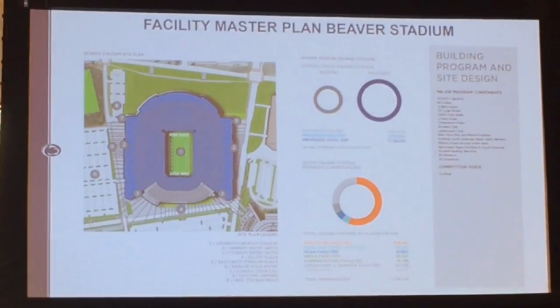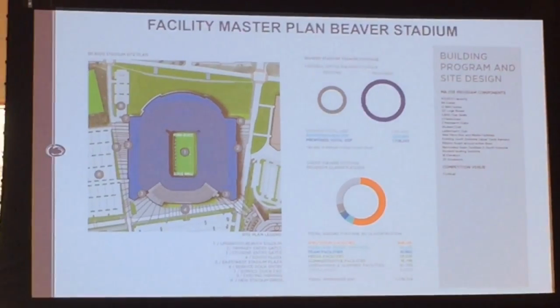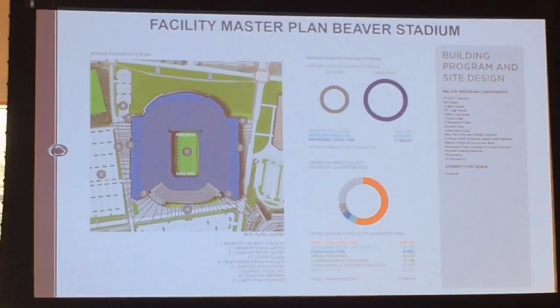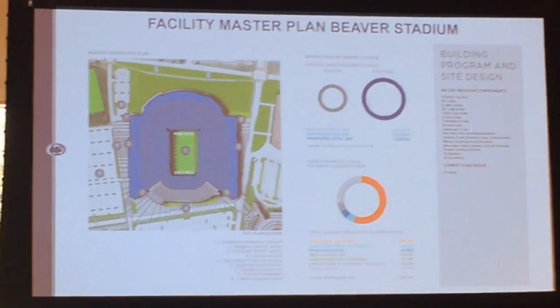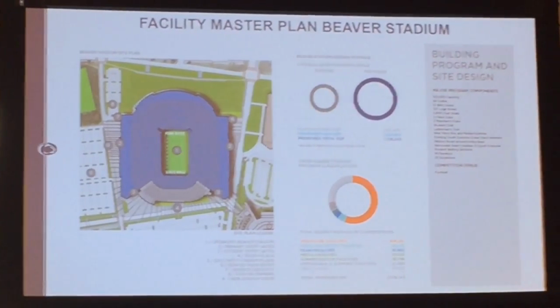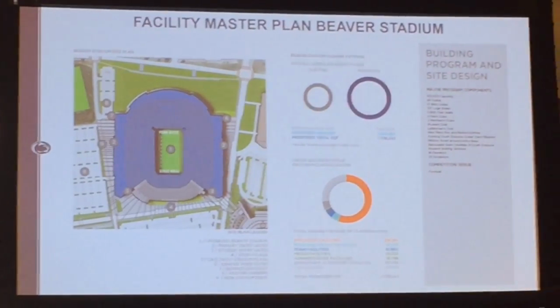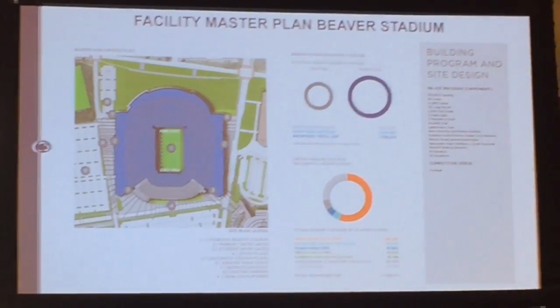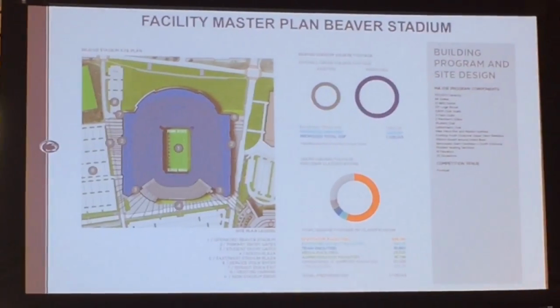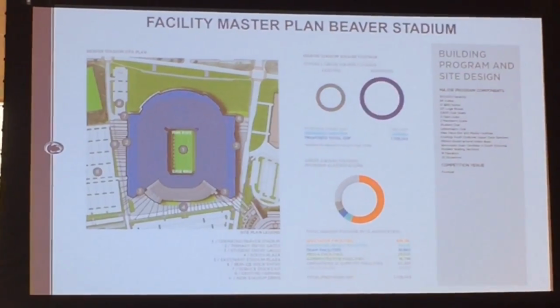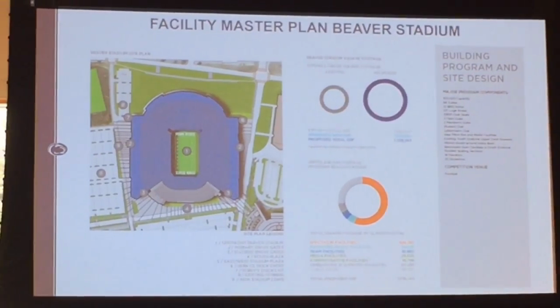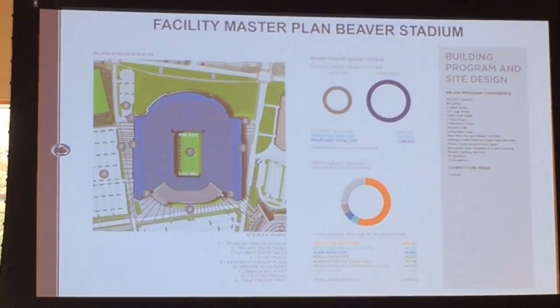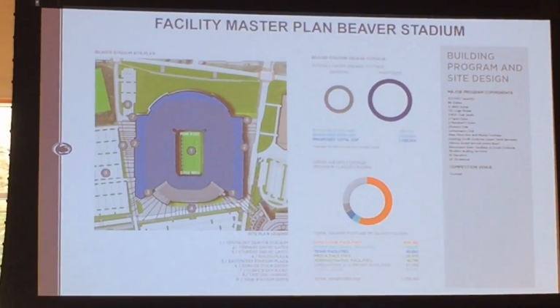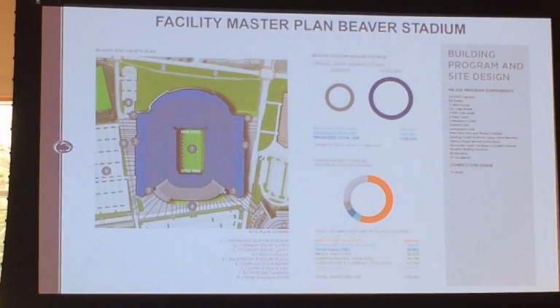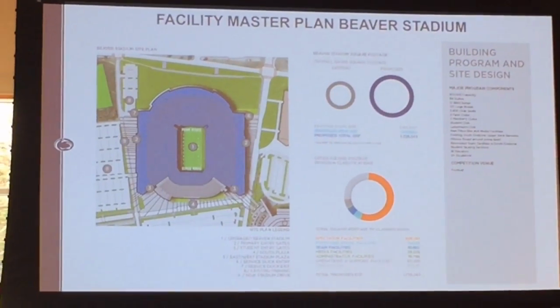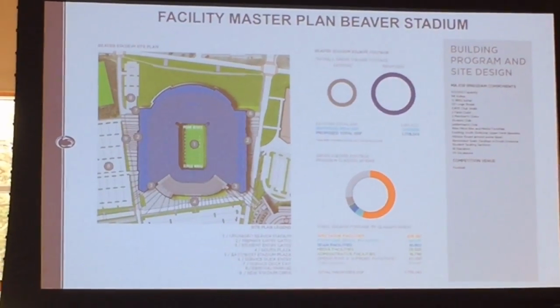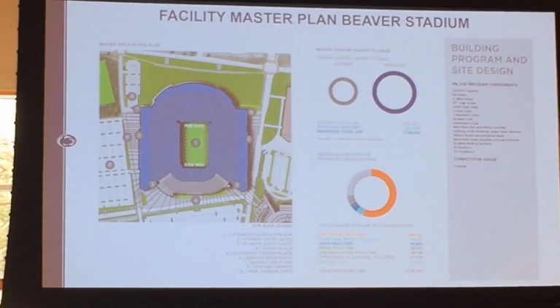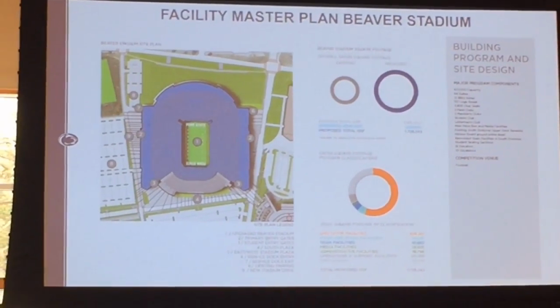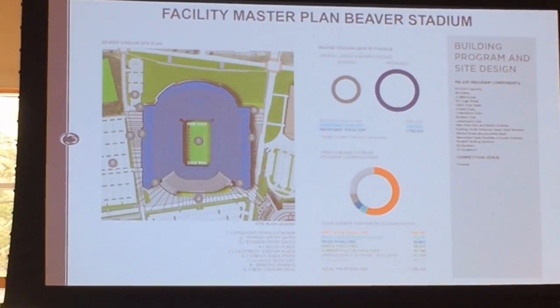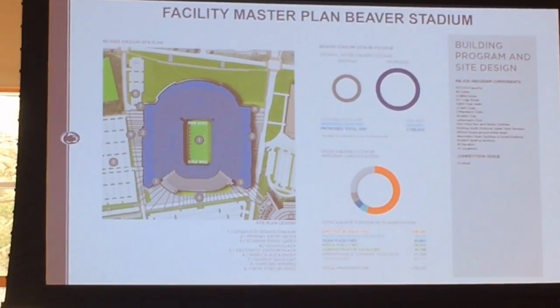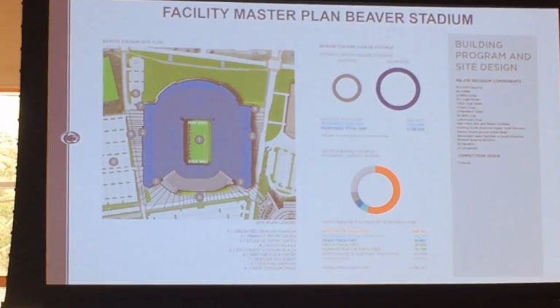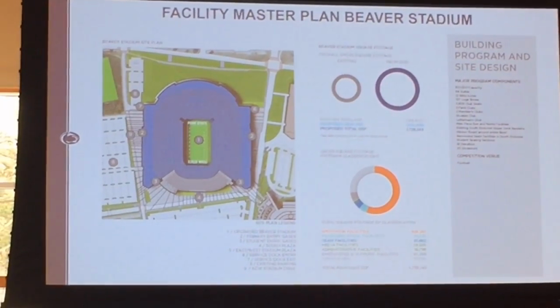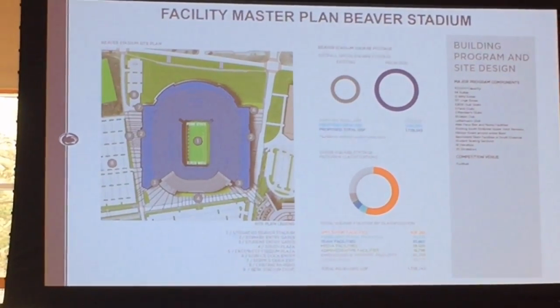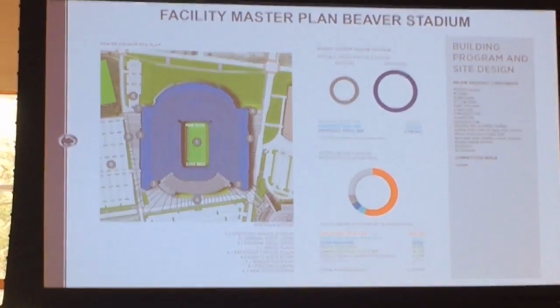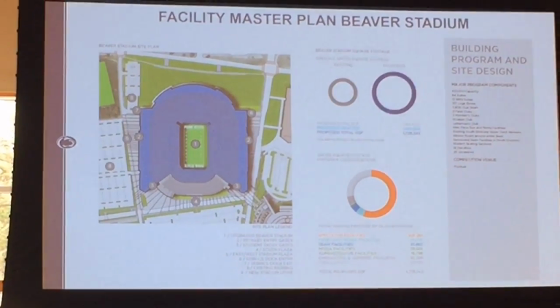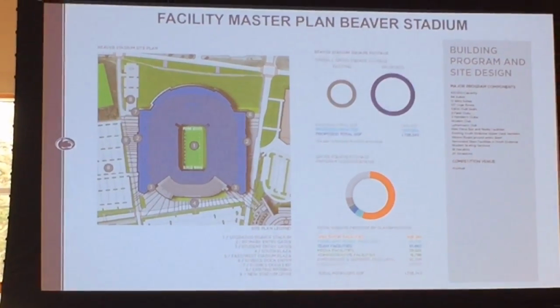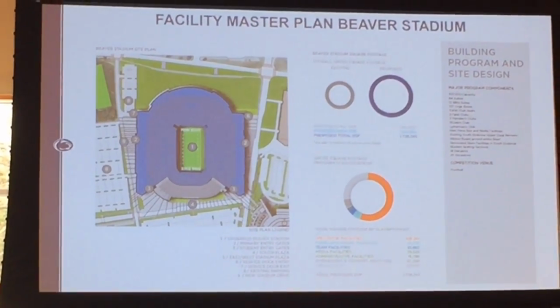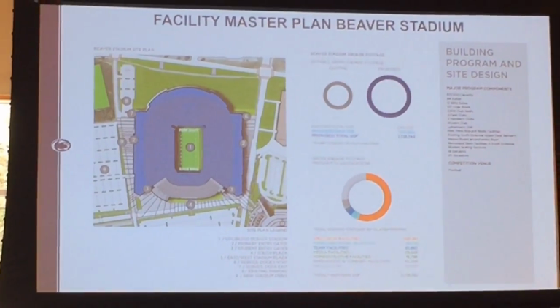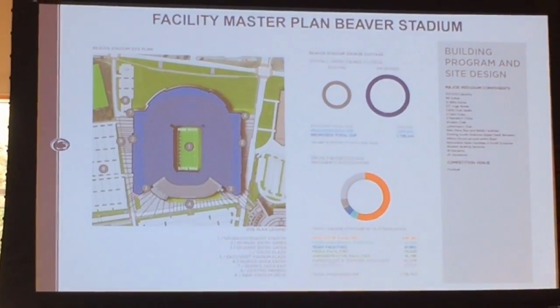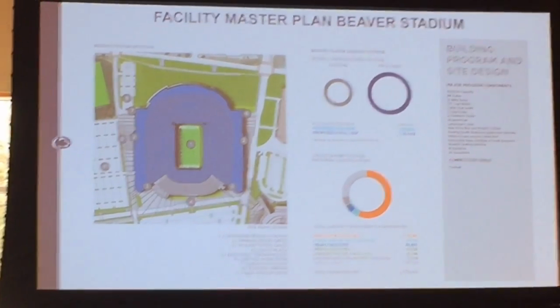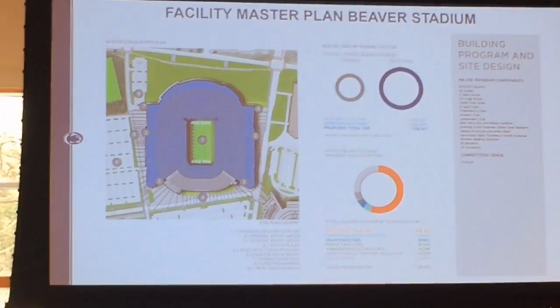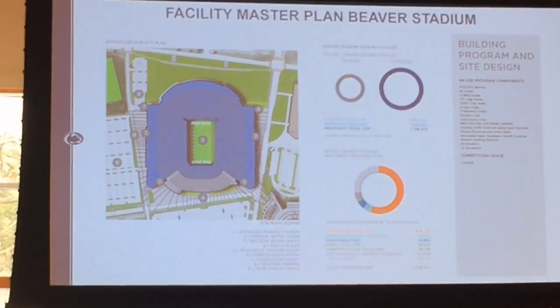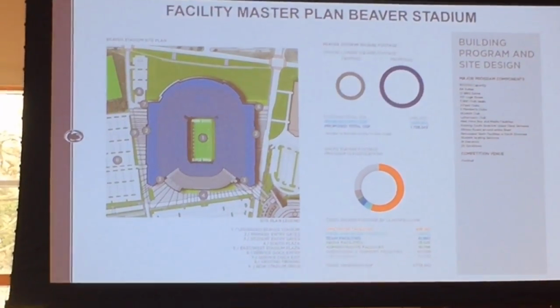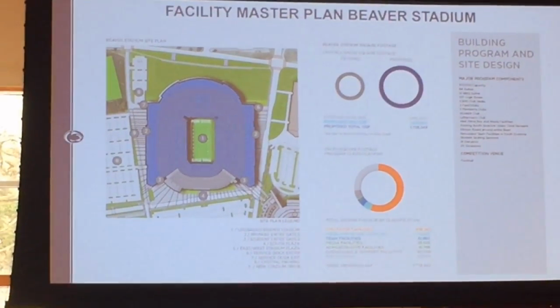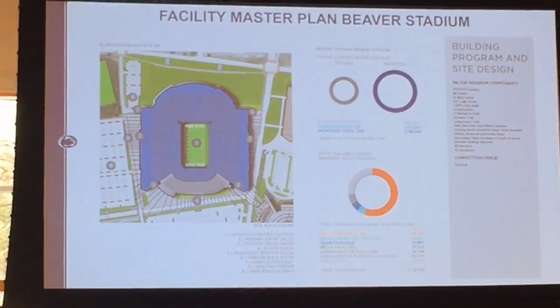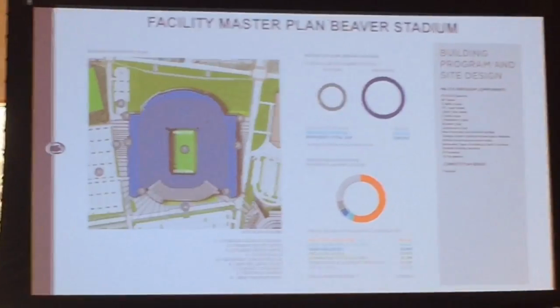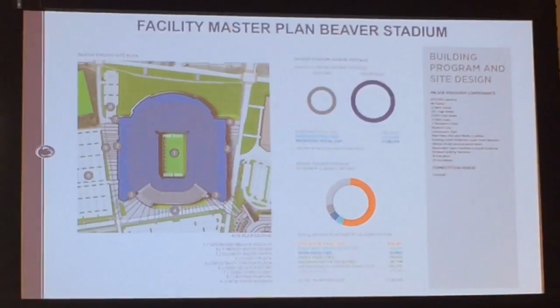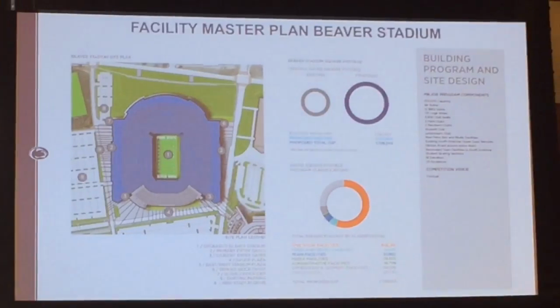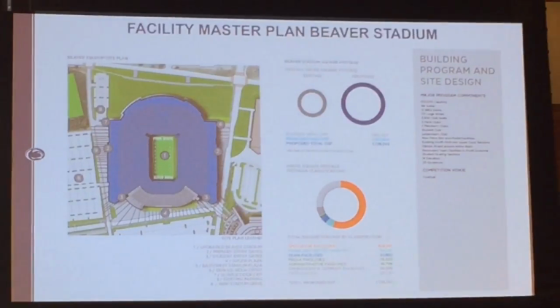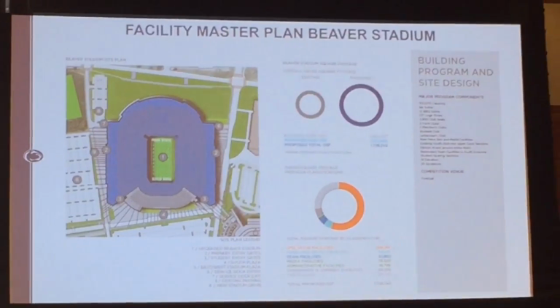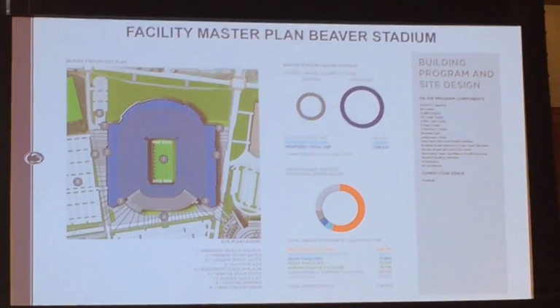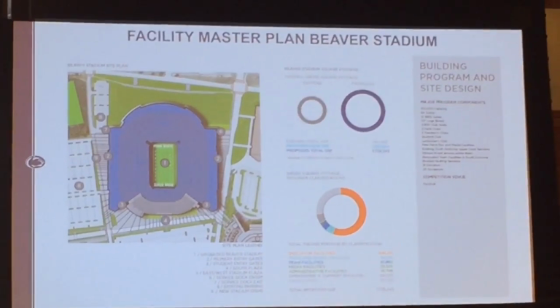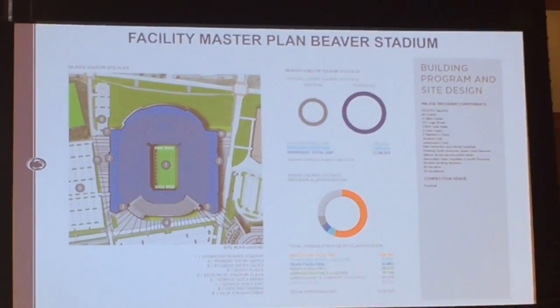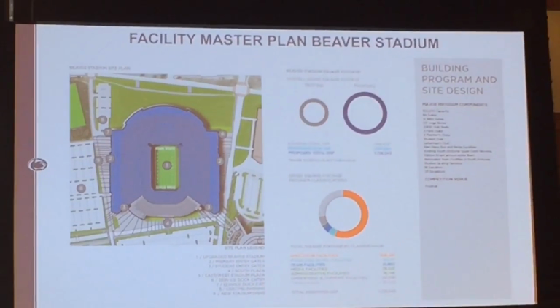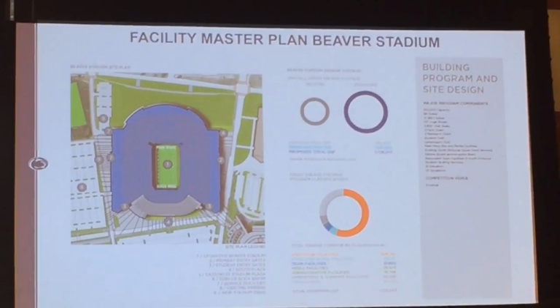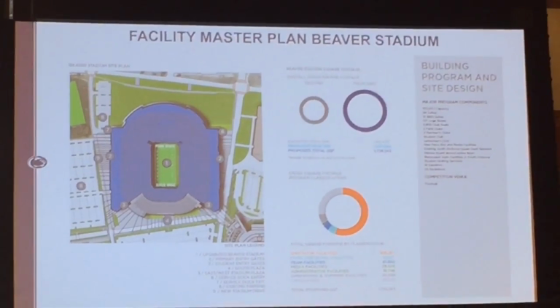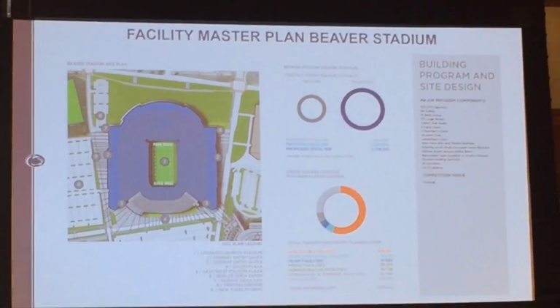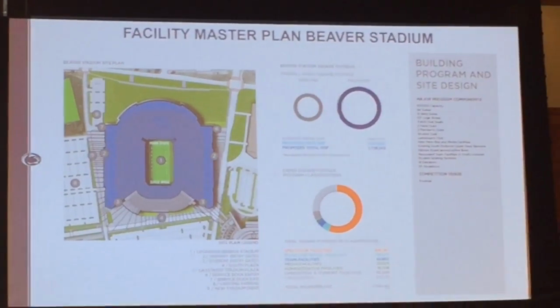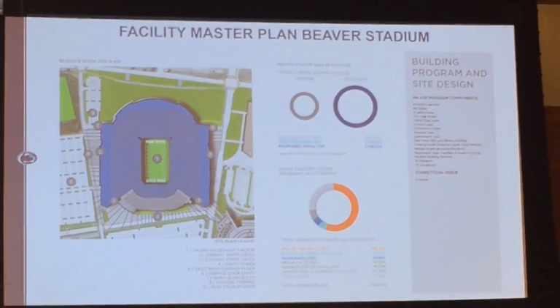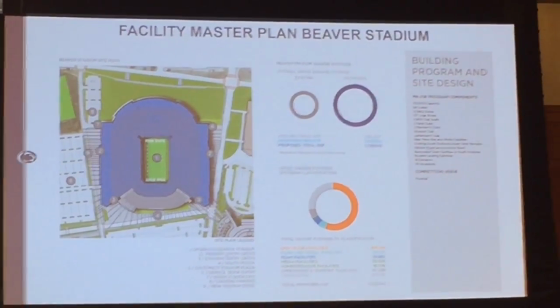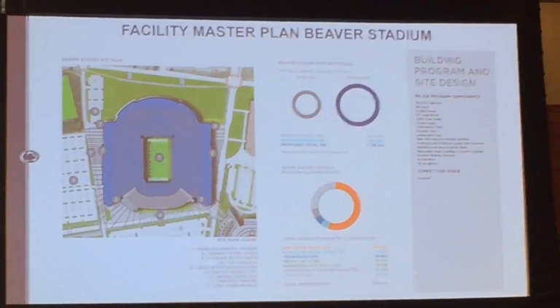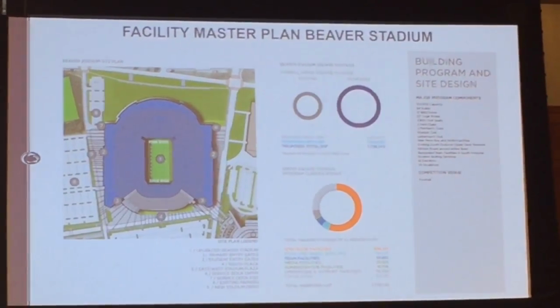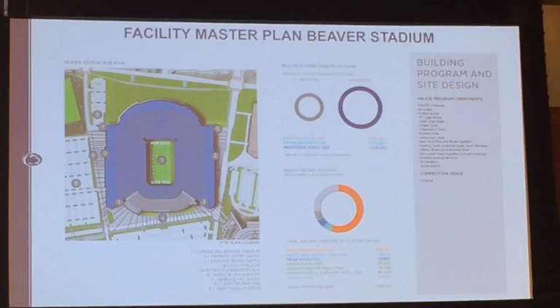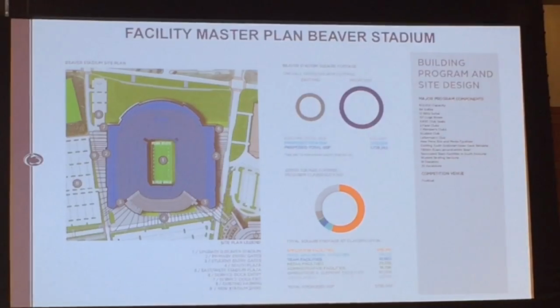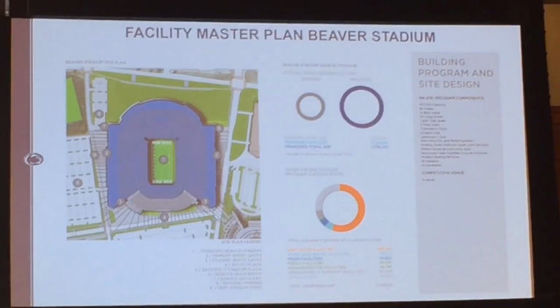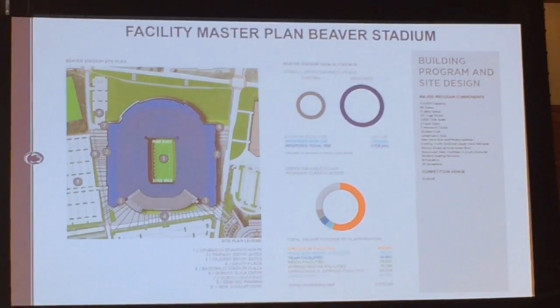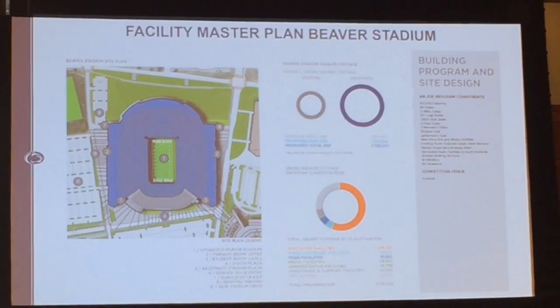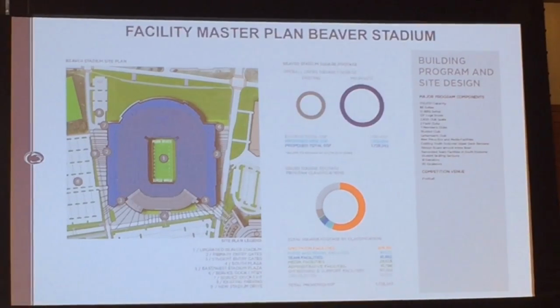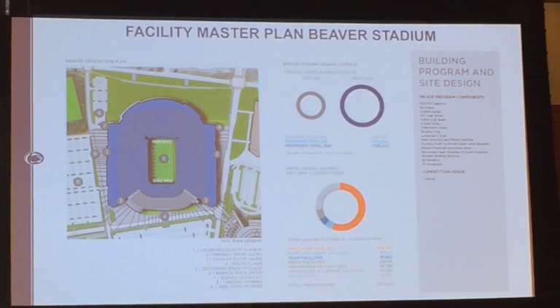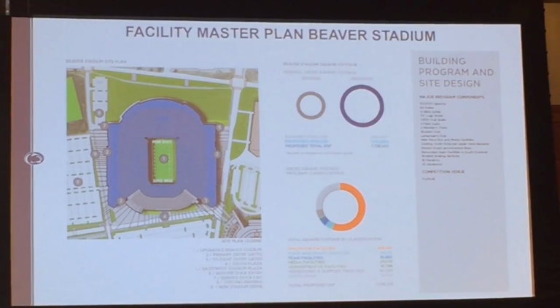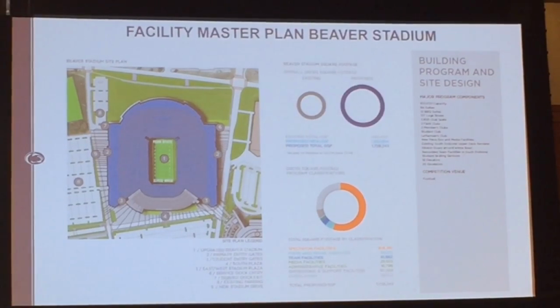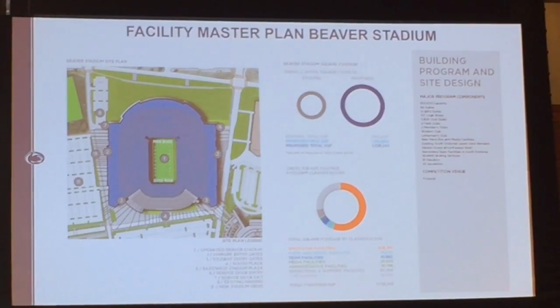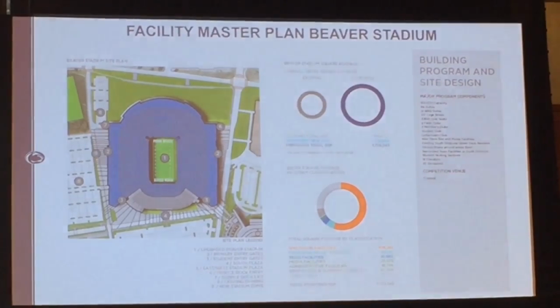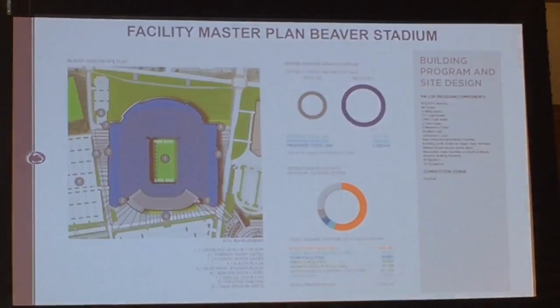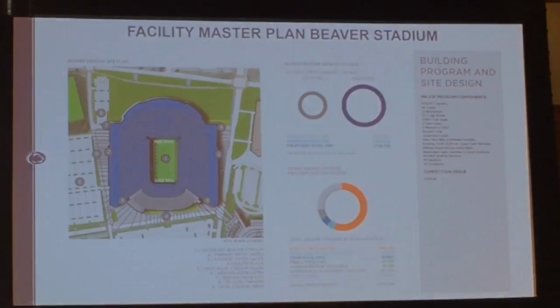Because of all of these things and because of the trends in the industry, our capacity is going from roughly 107,000 to roughly 103,000.